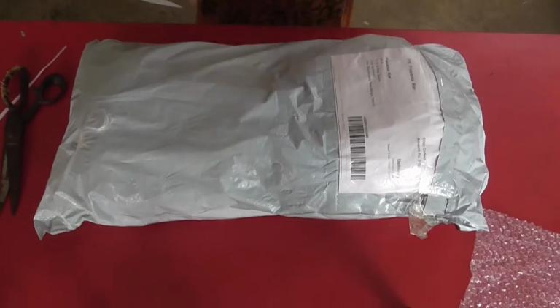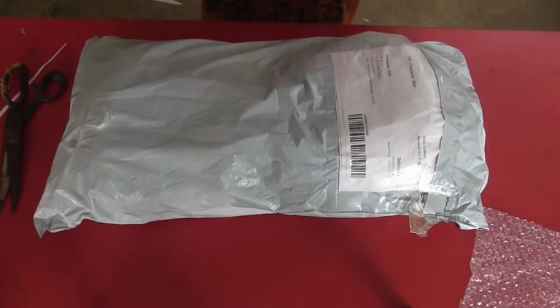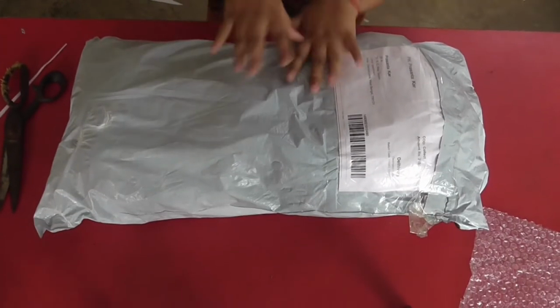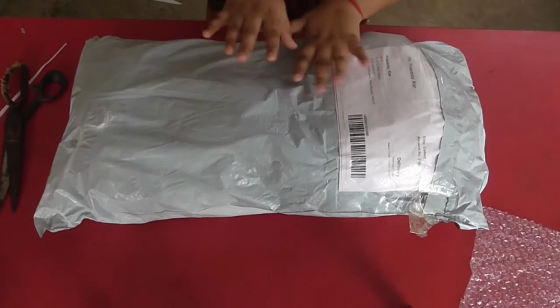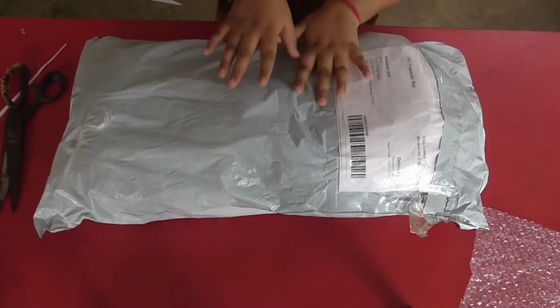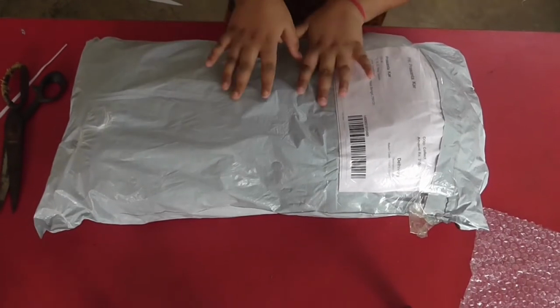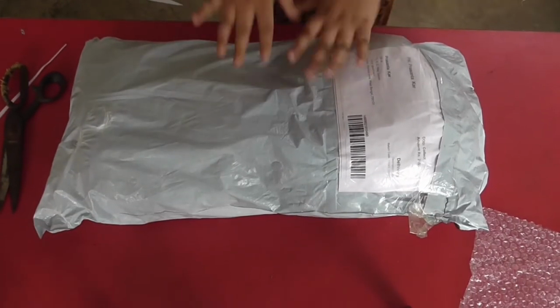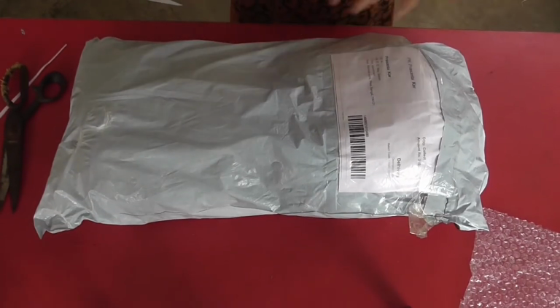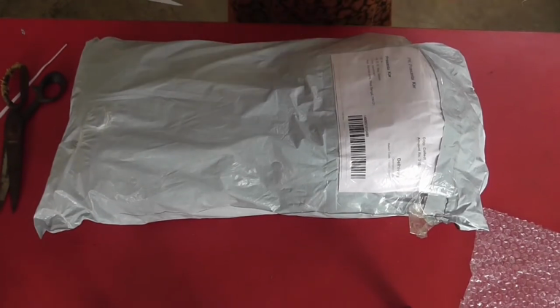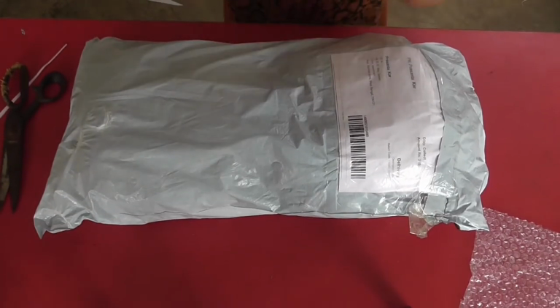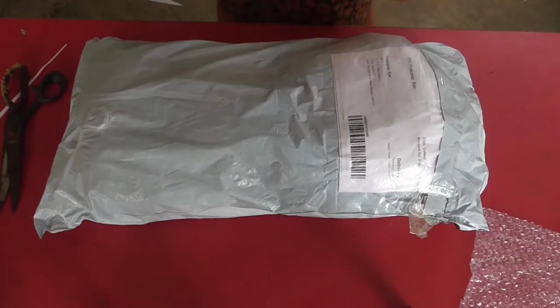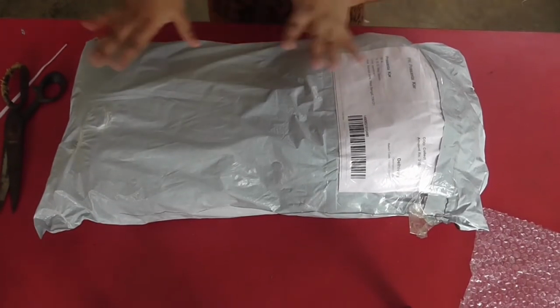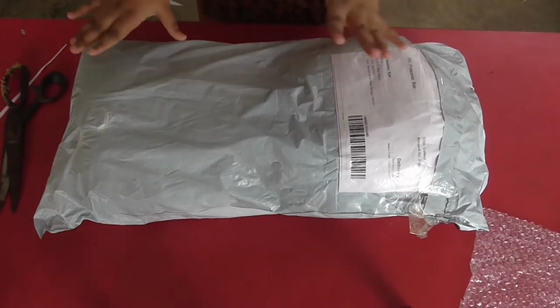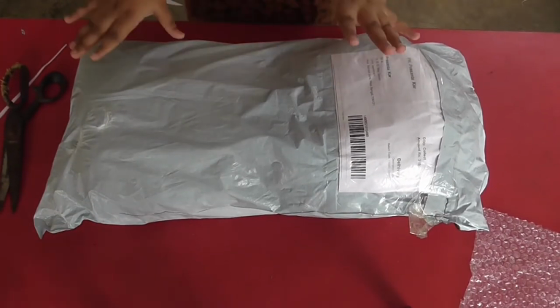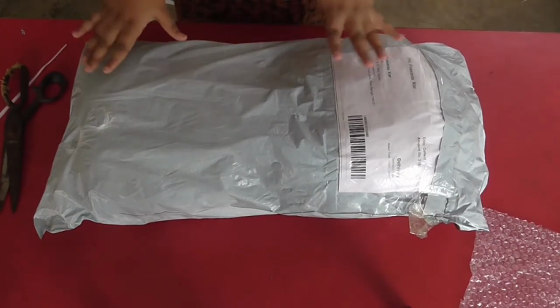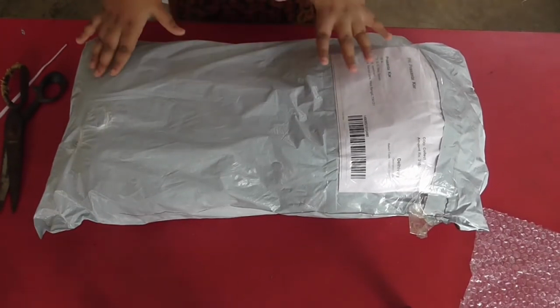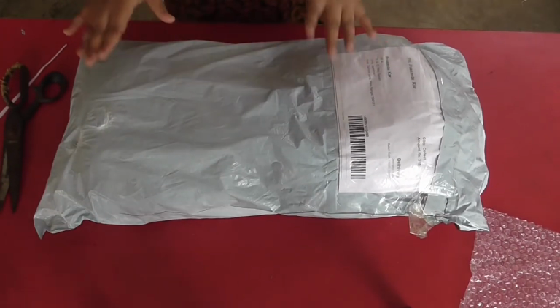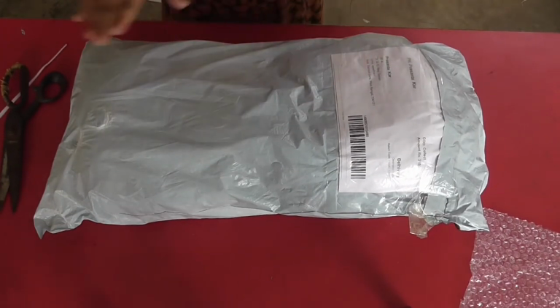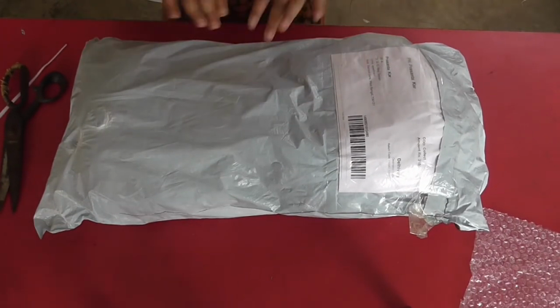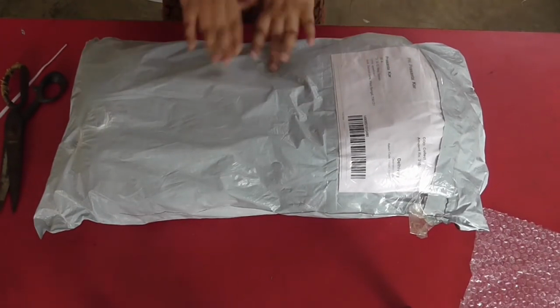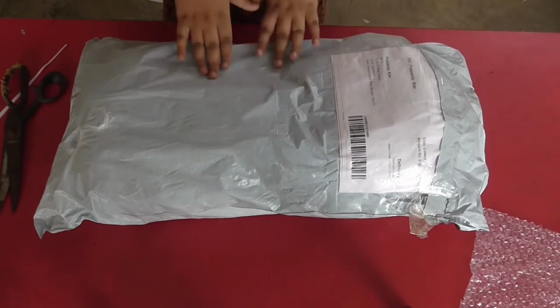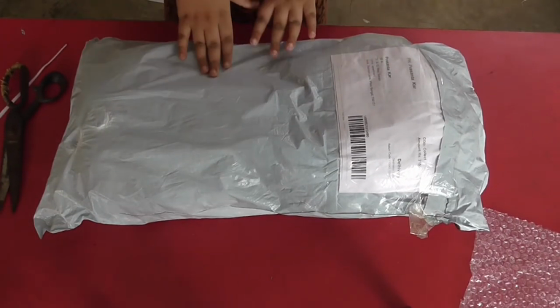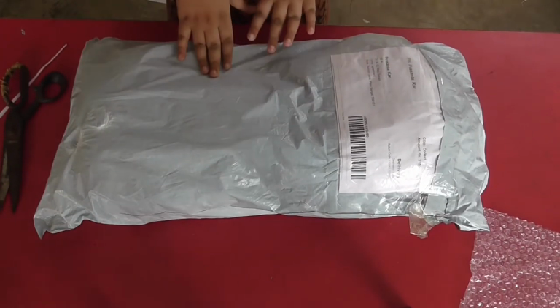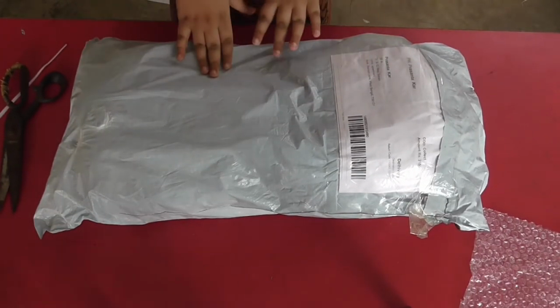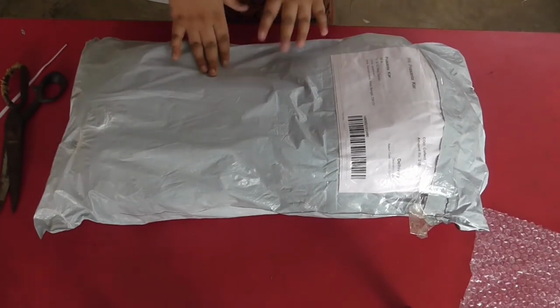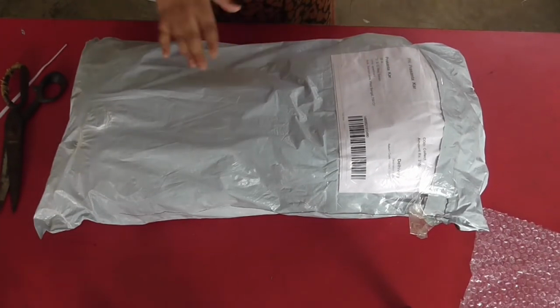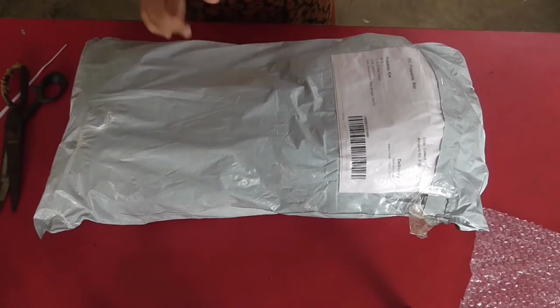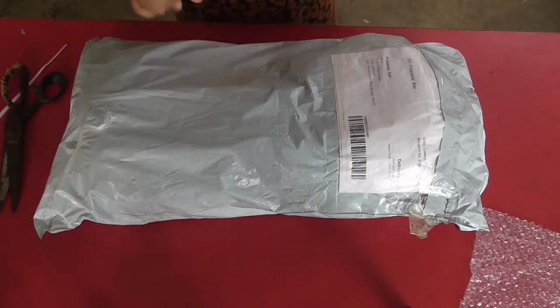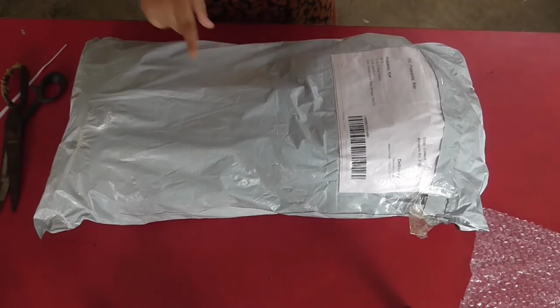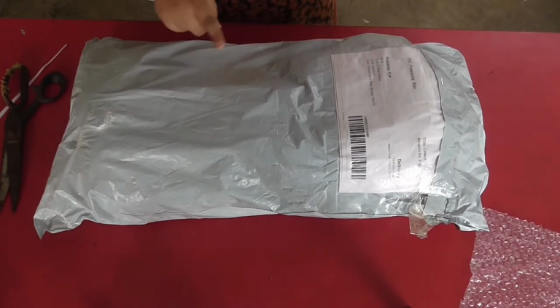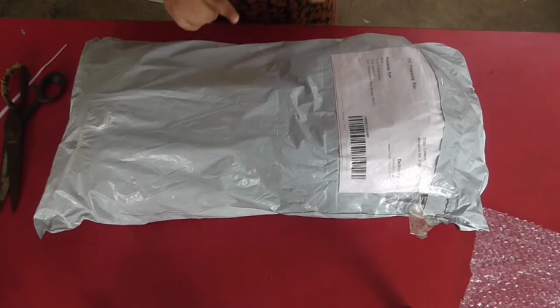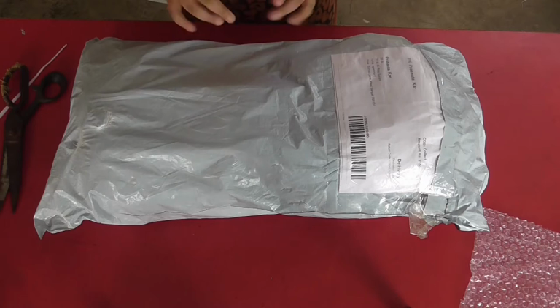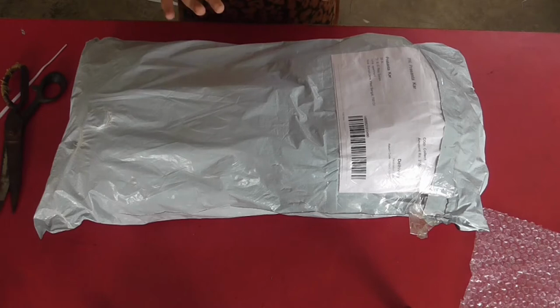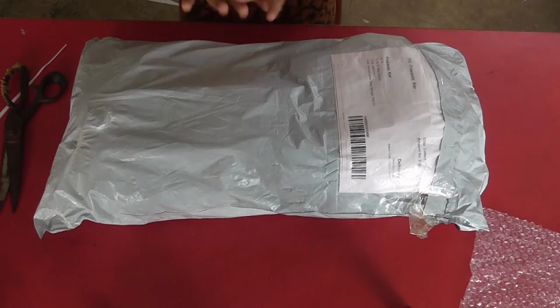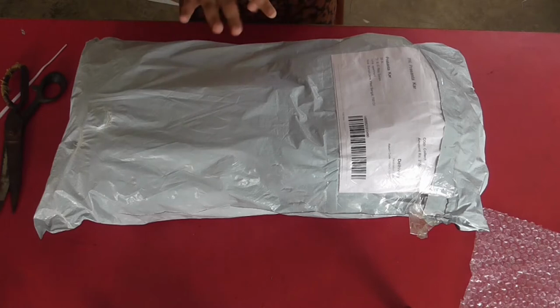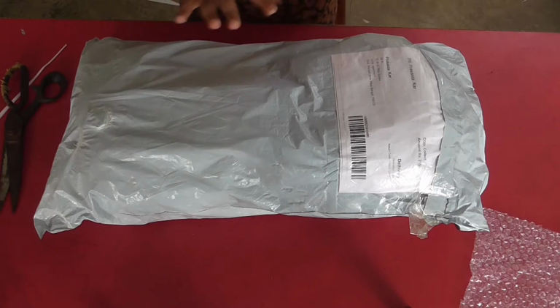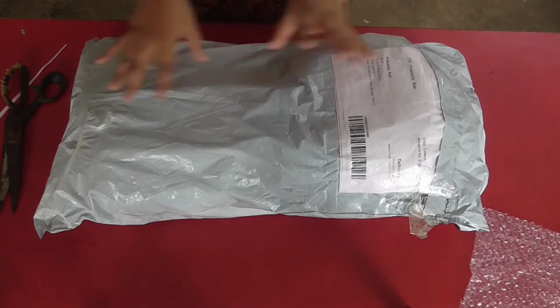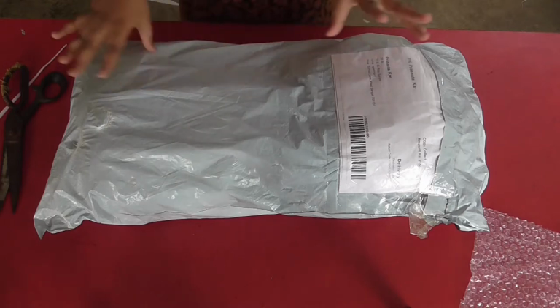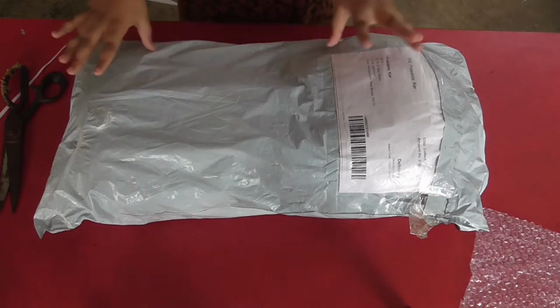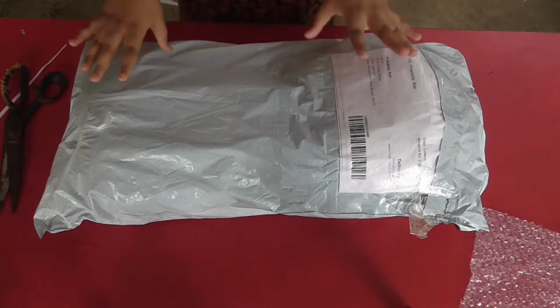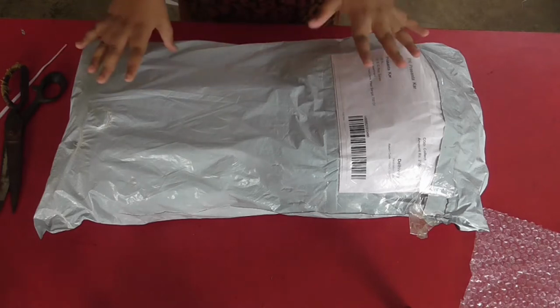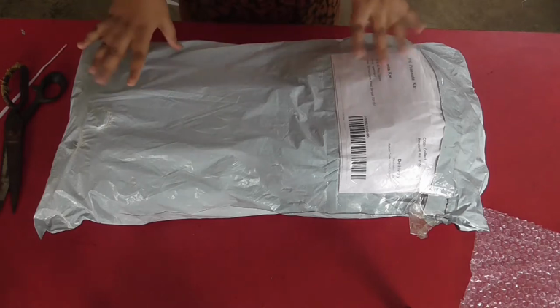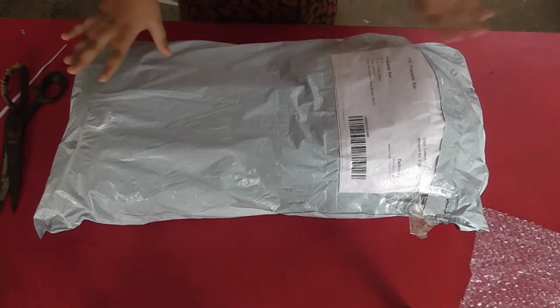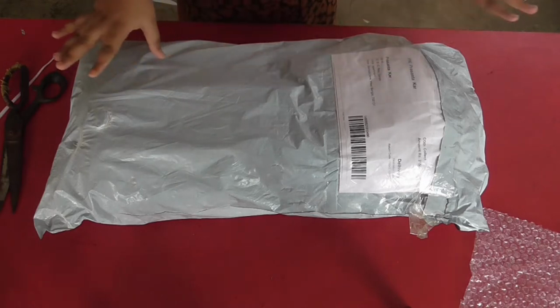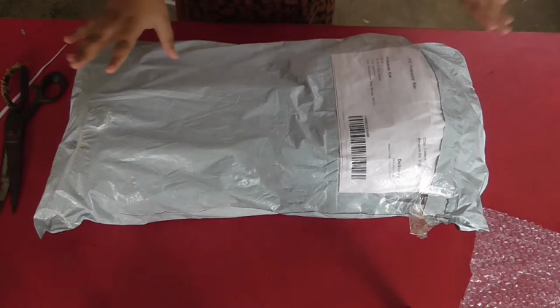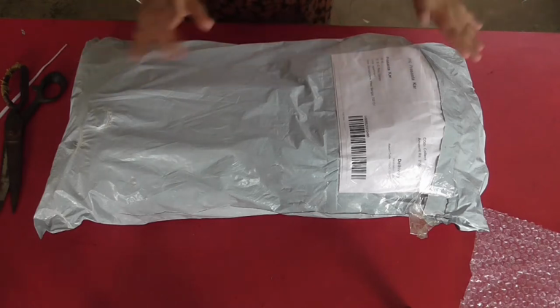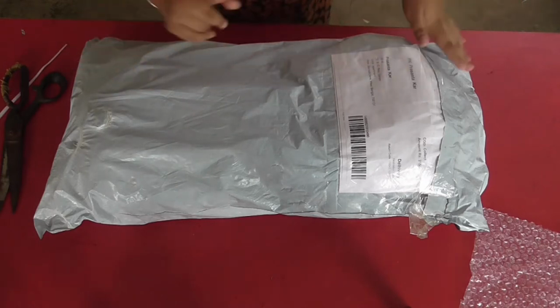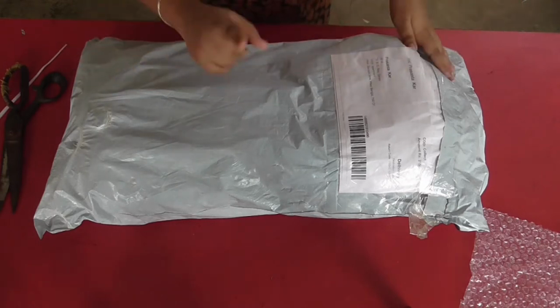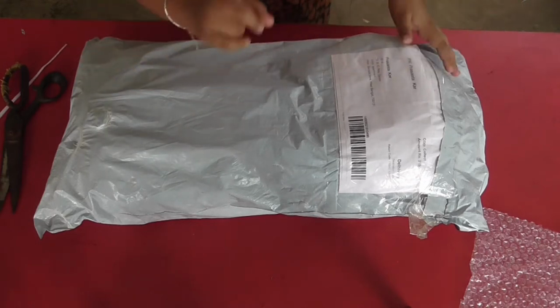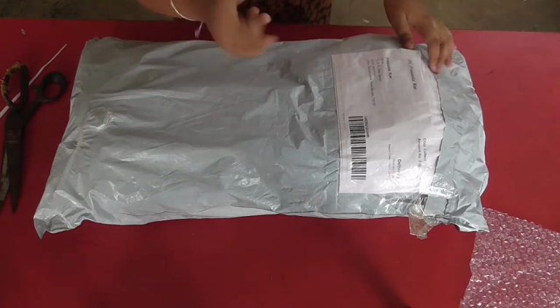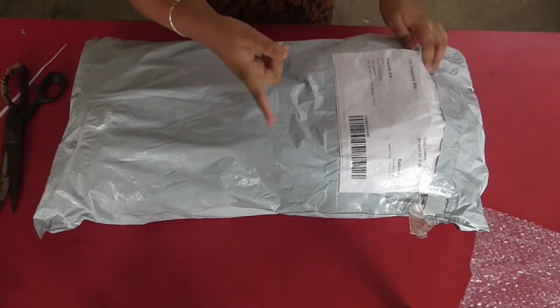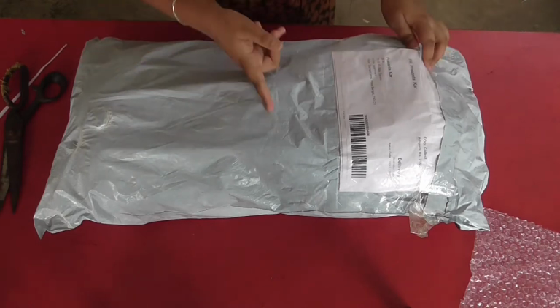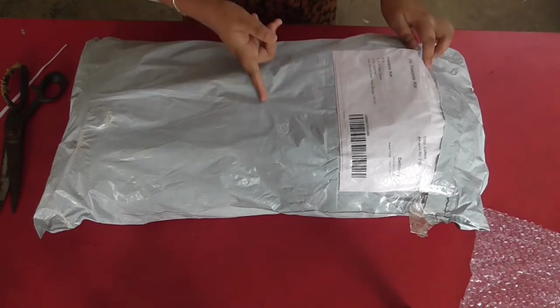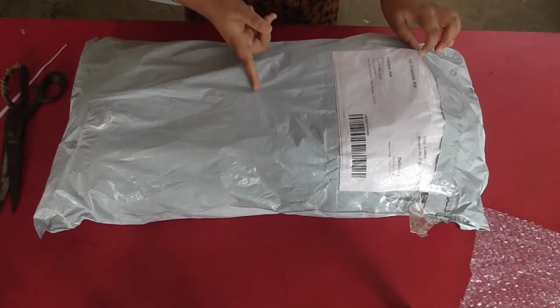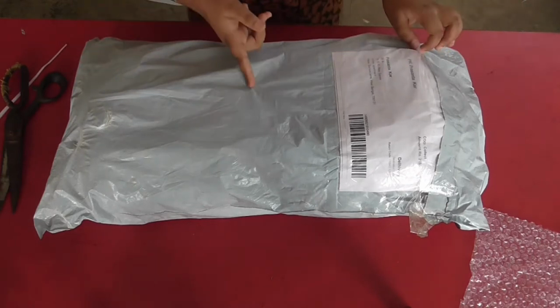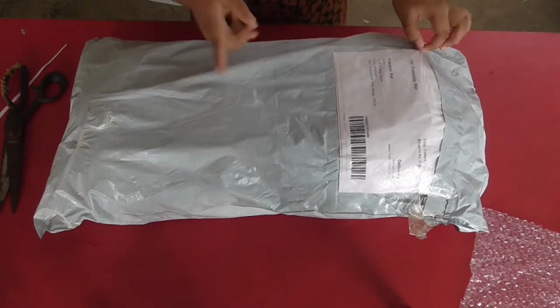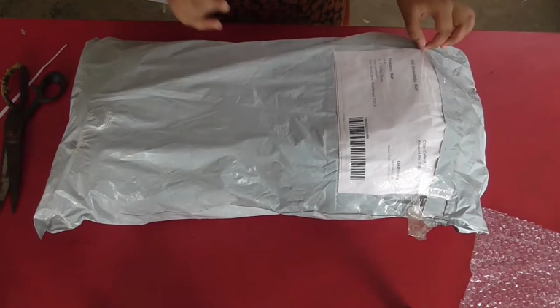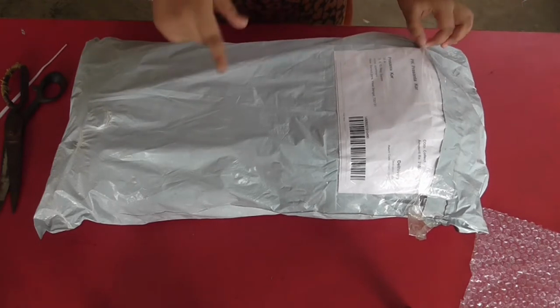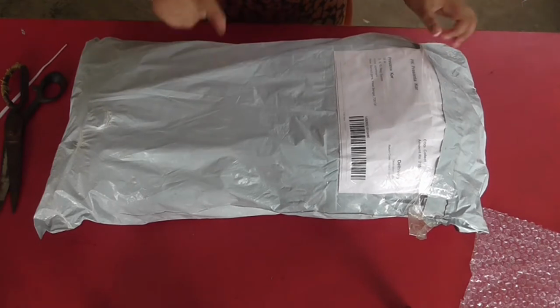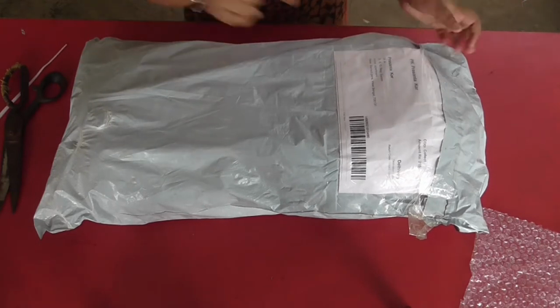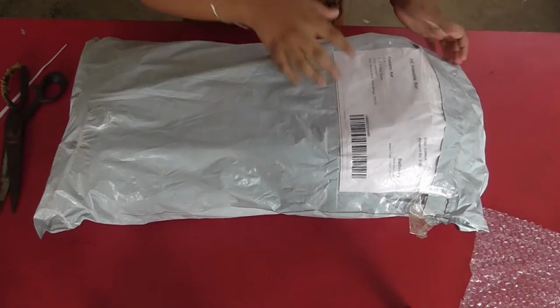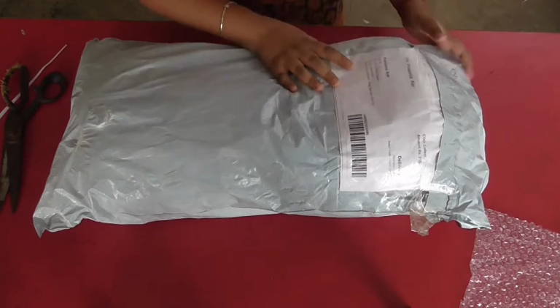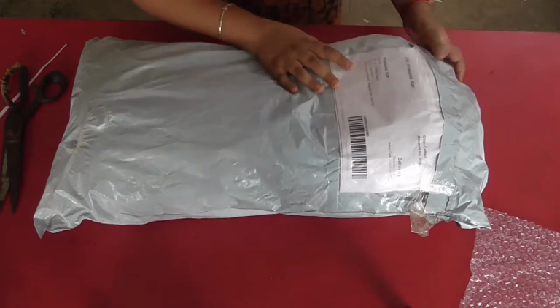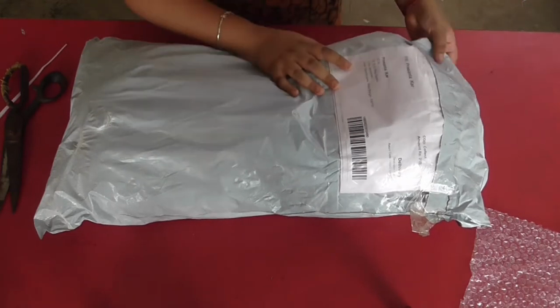Hello friends, I am again back with another packaging and it's going to be really interesting and as usual it's a surprise.